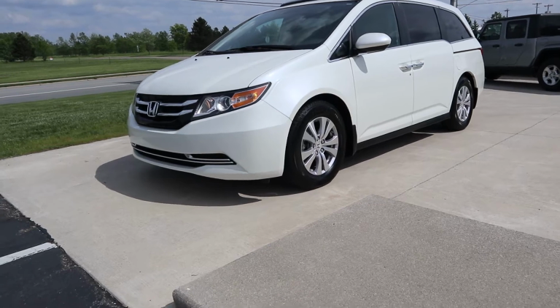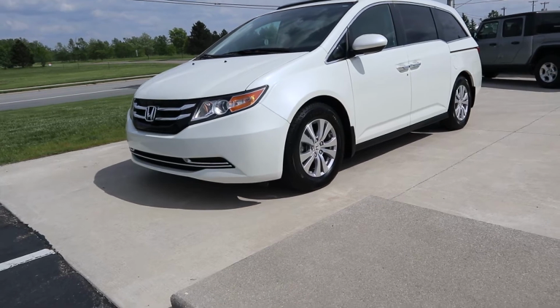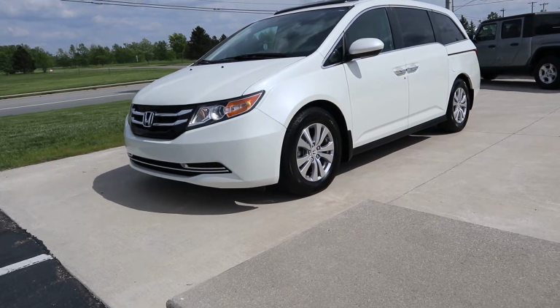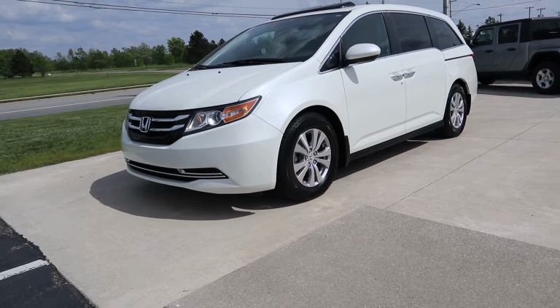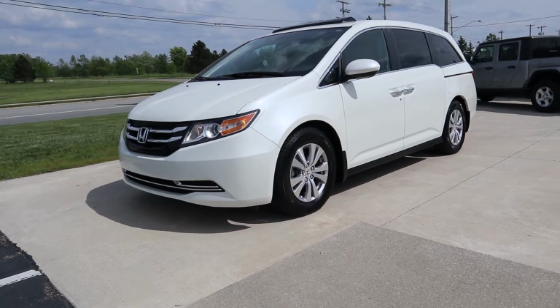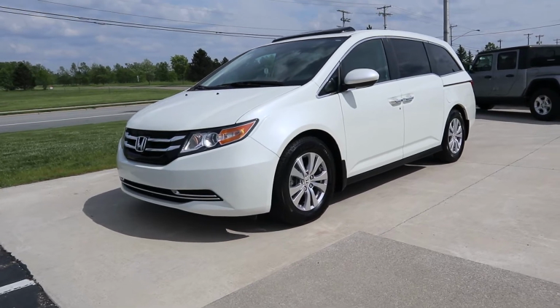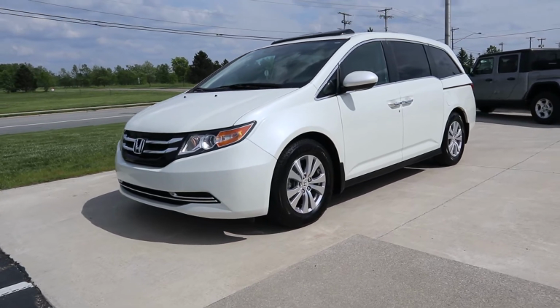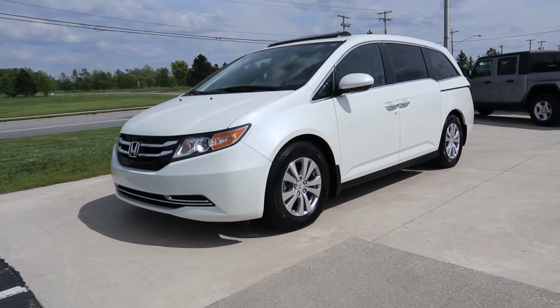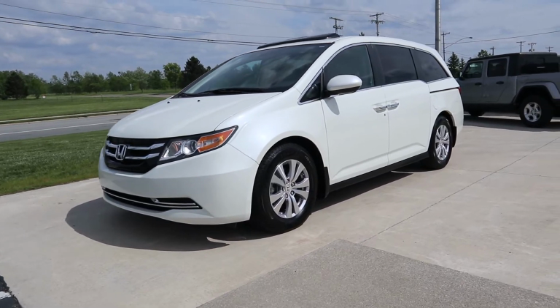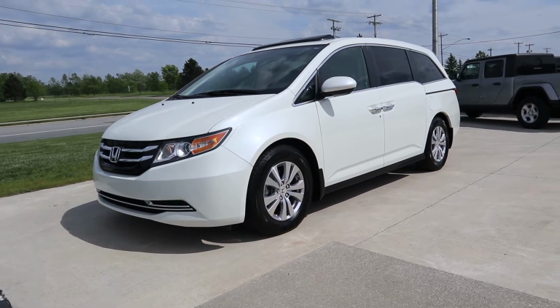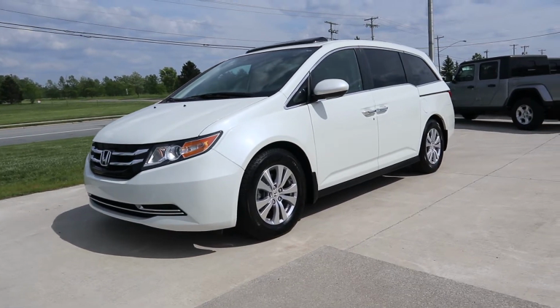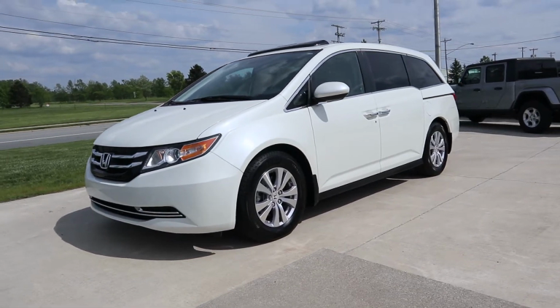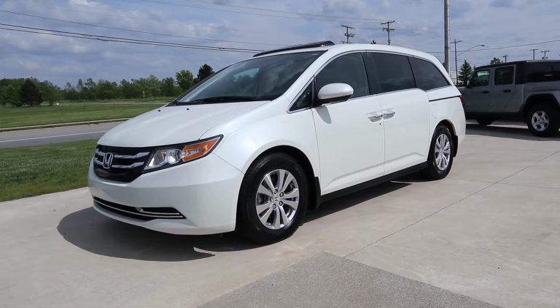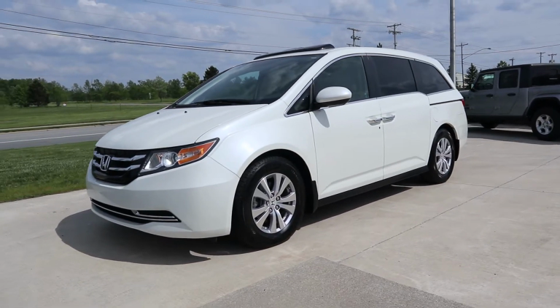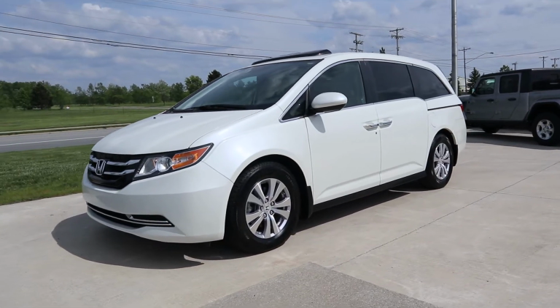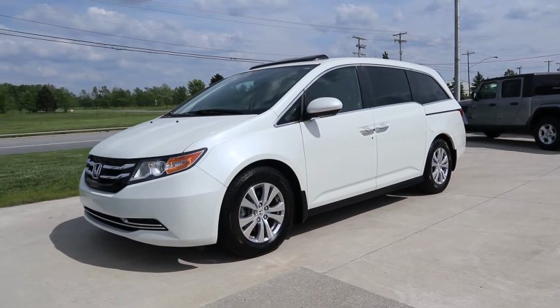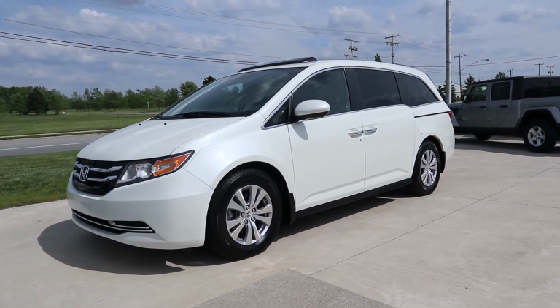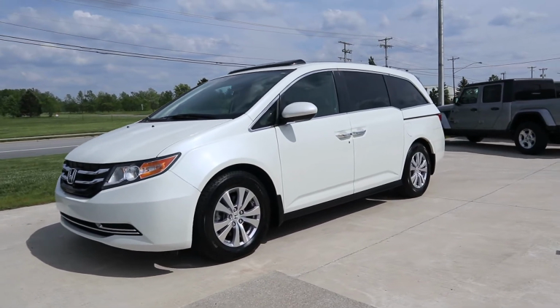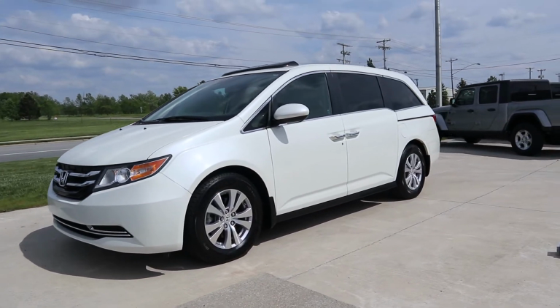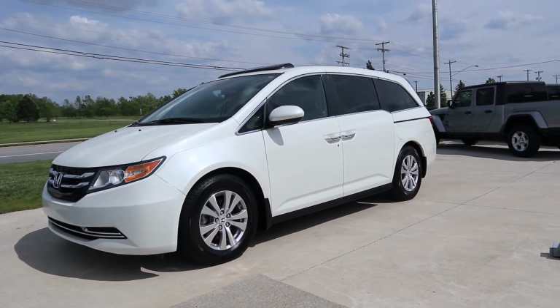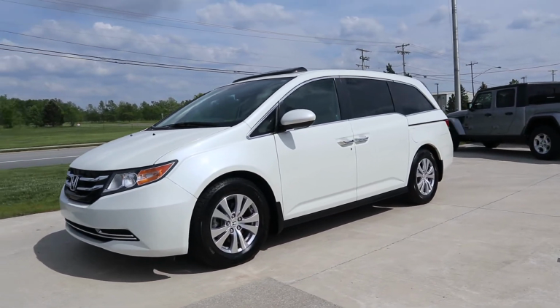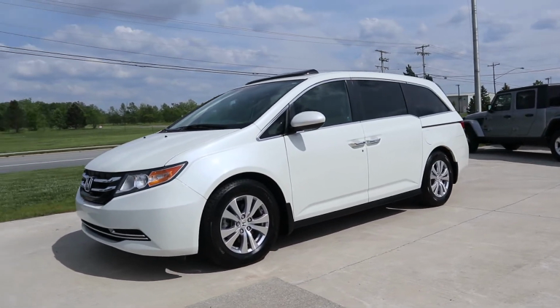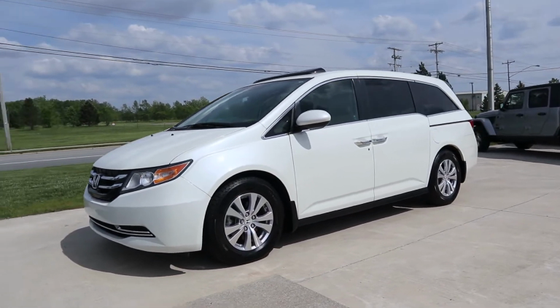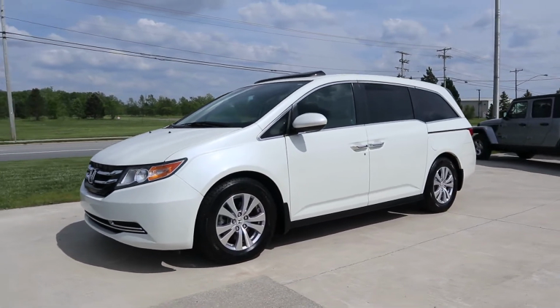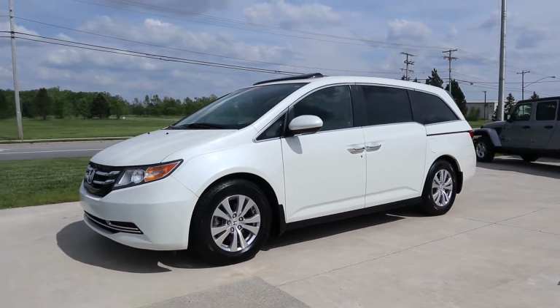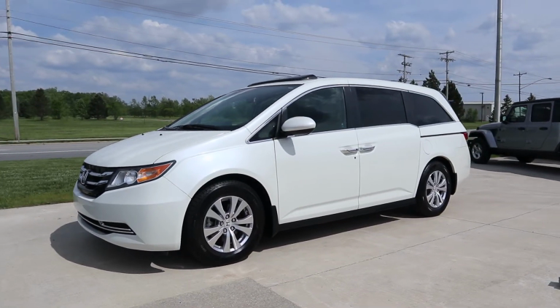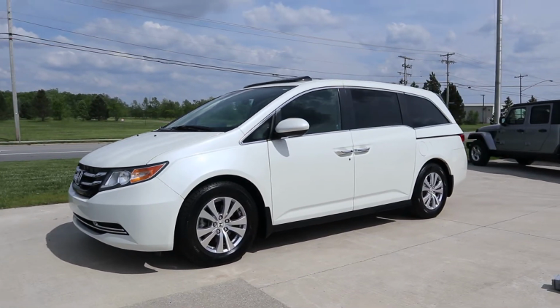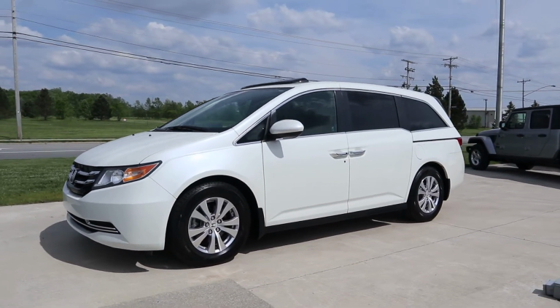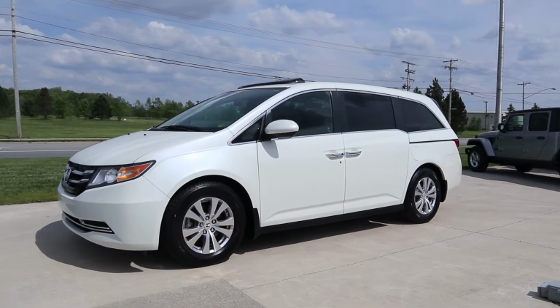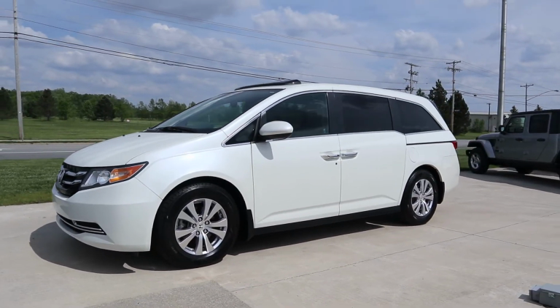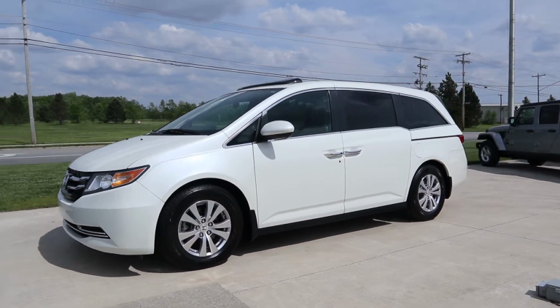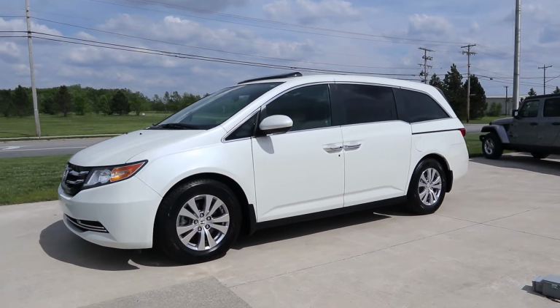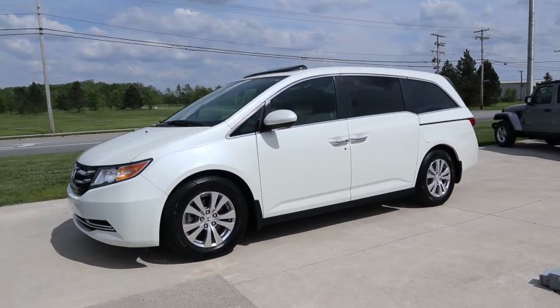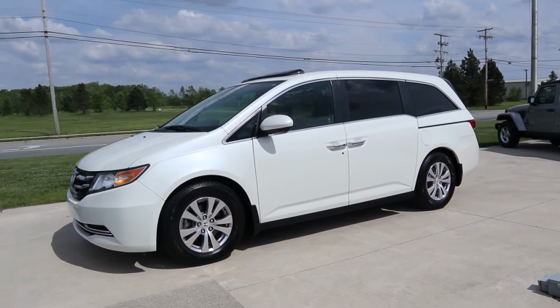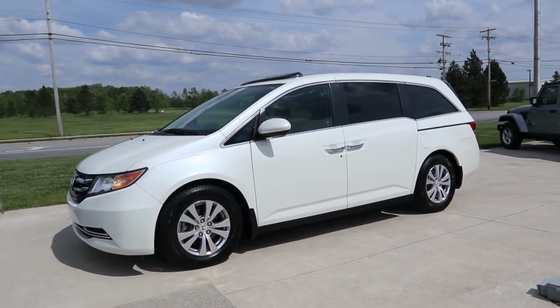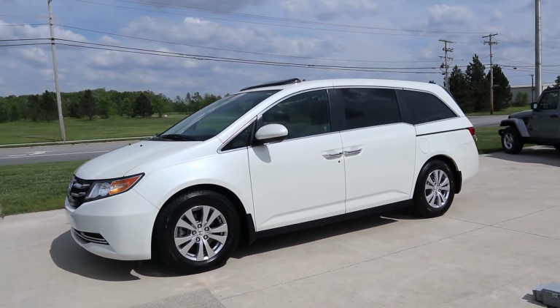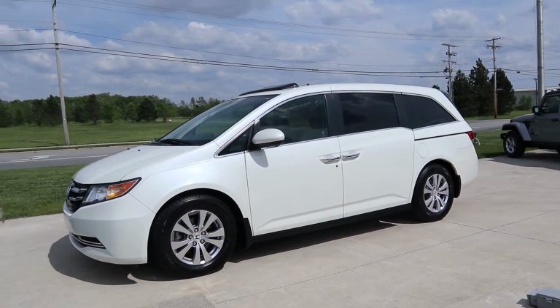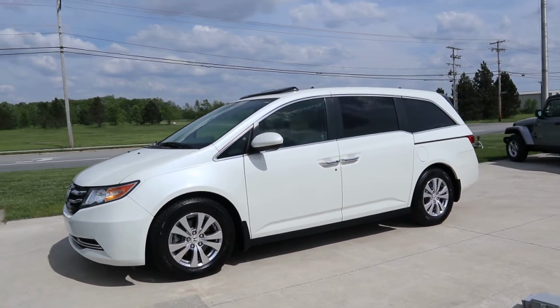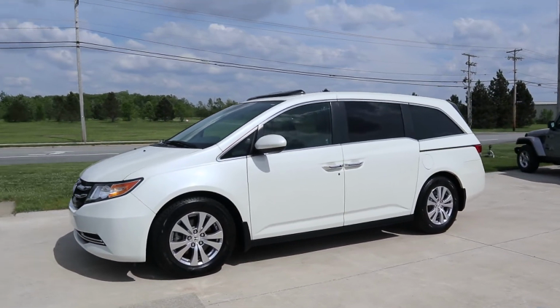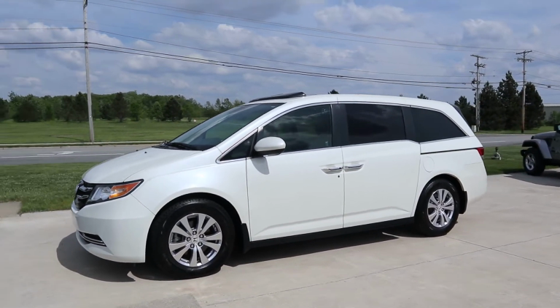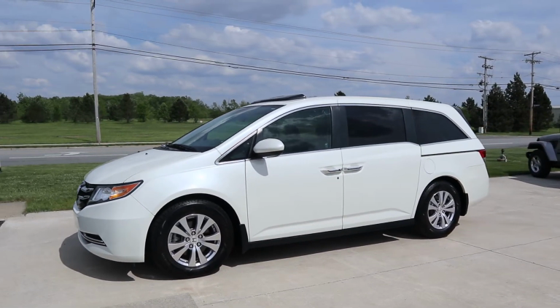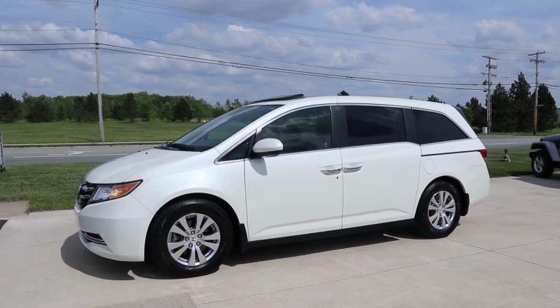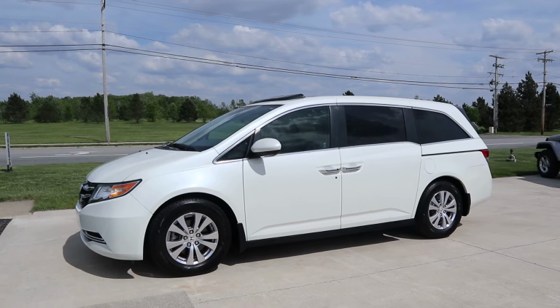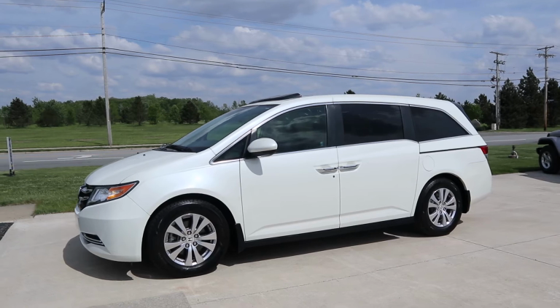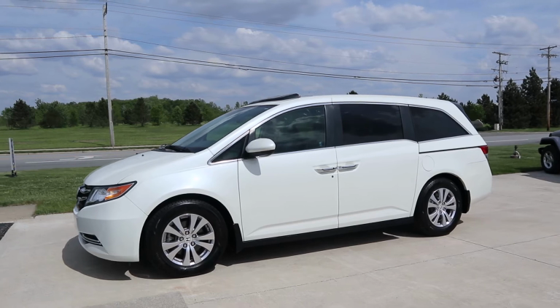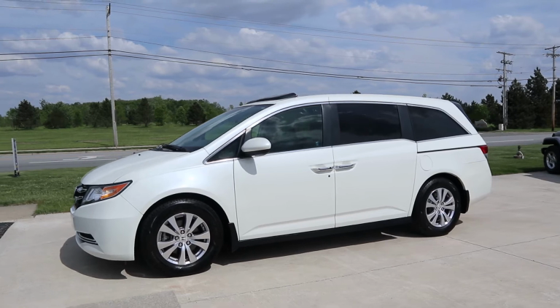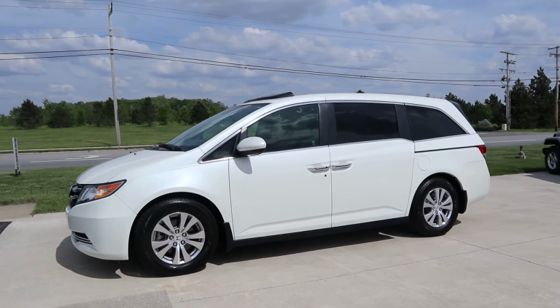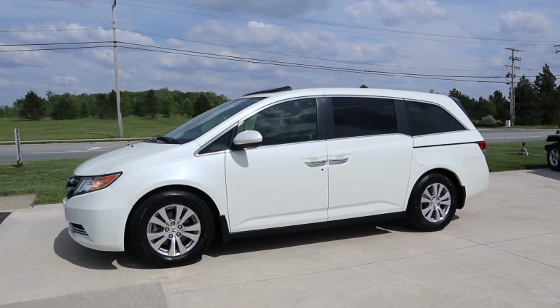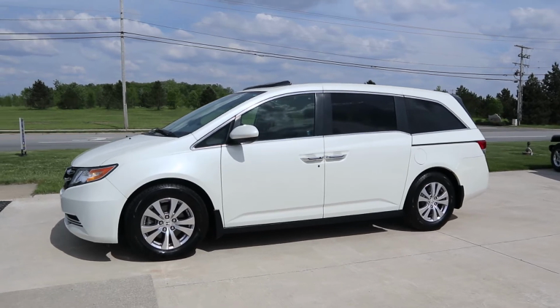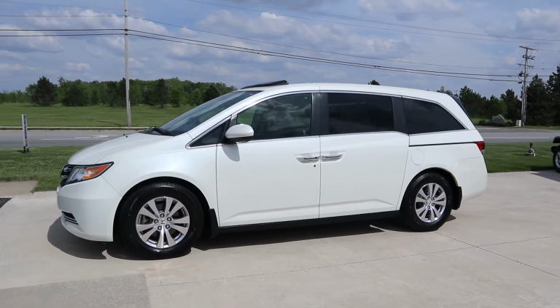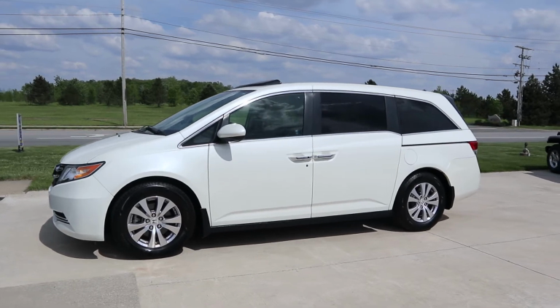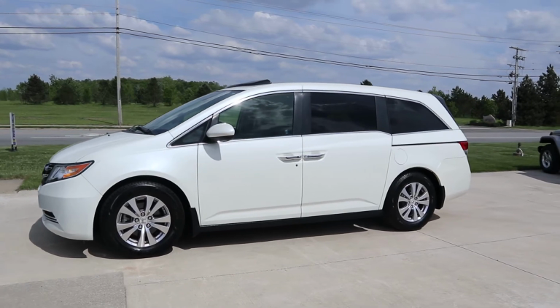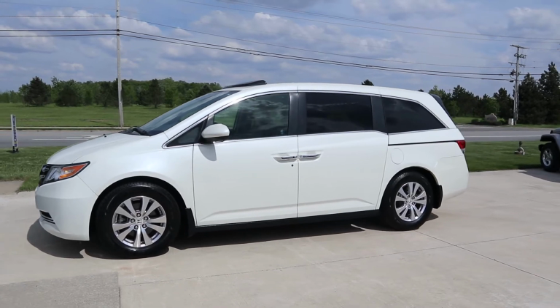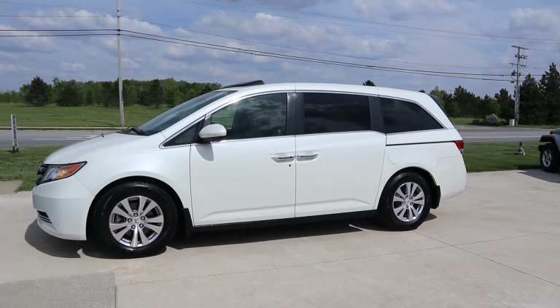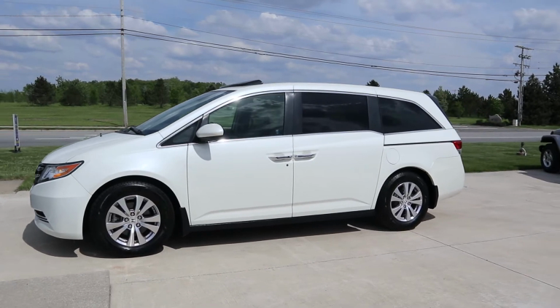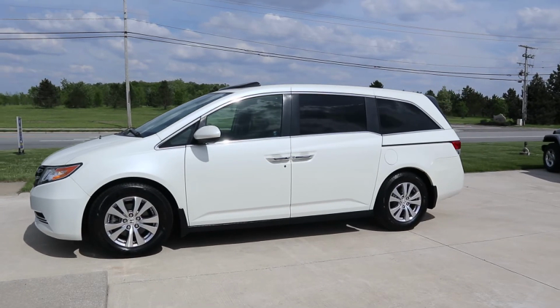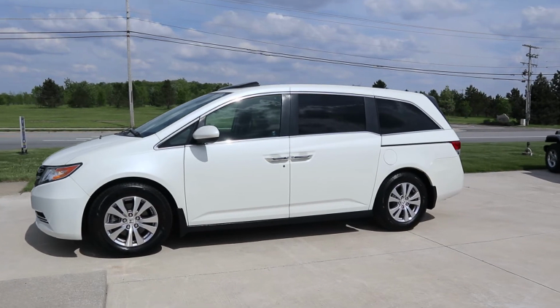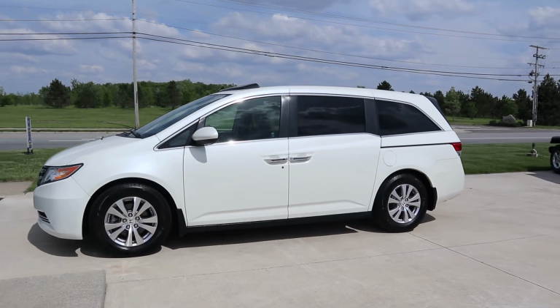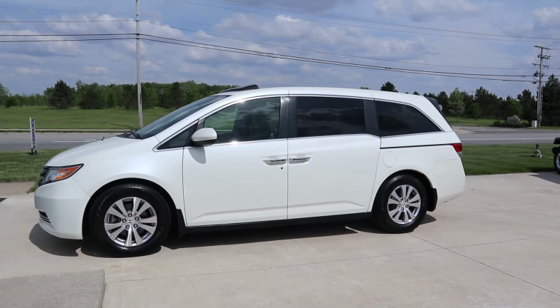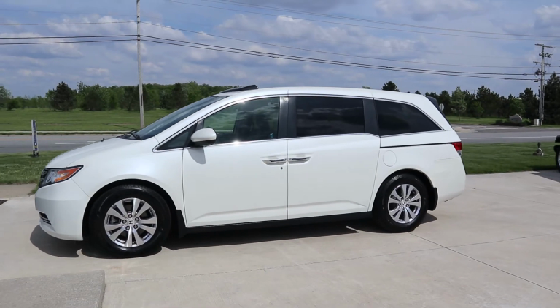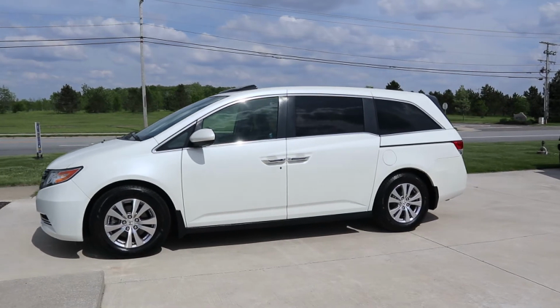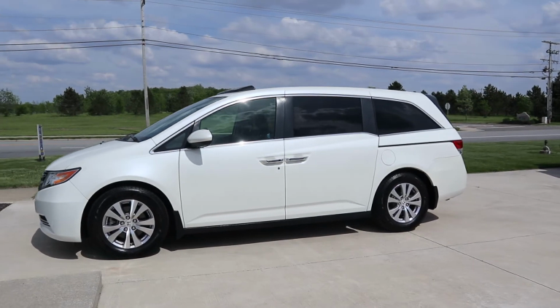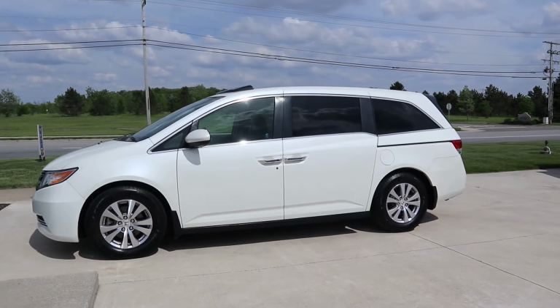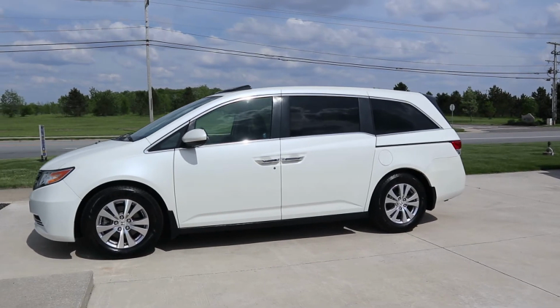Hello here at Terry Hendricks Chrysler. We're going to take you on a quick walk around of this 2016 Honda Odyssey EXL.